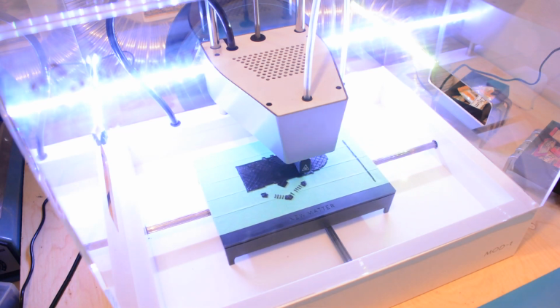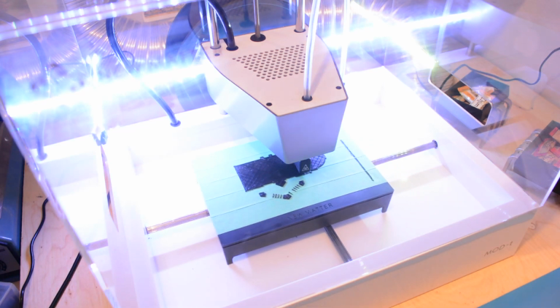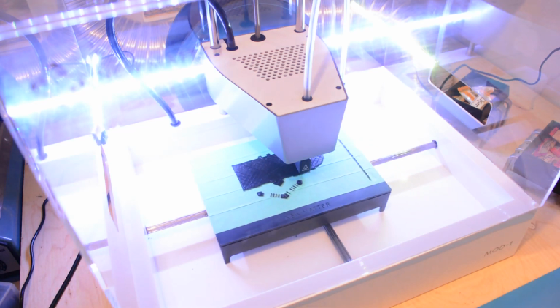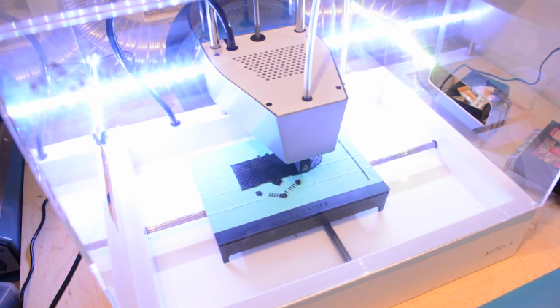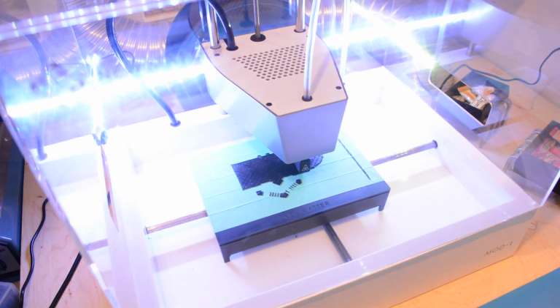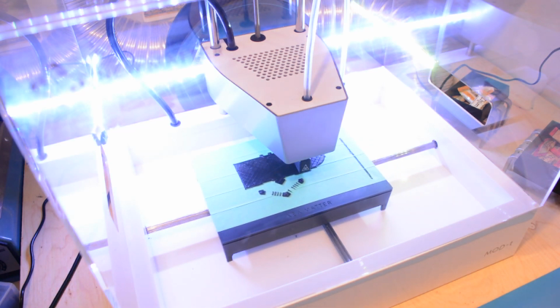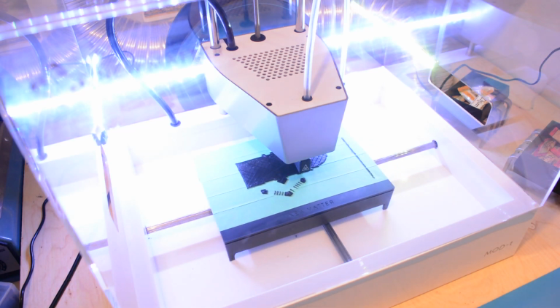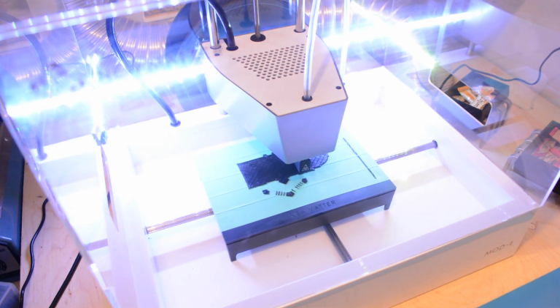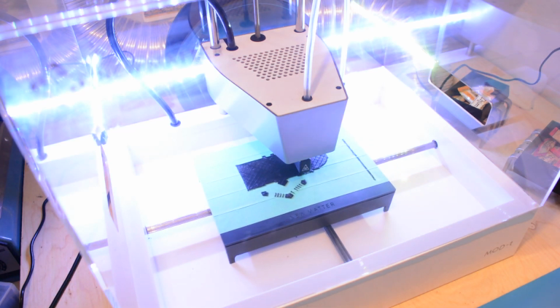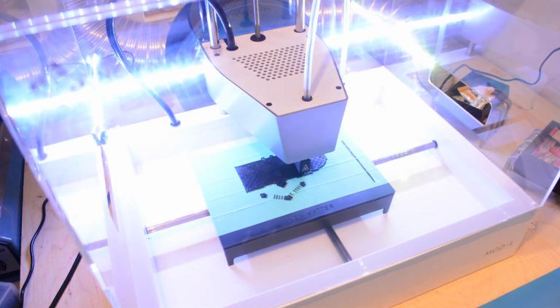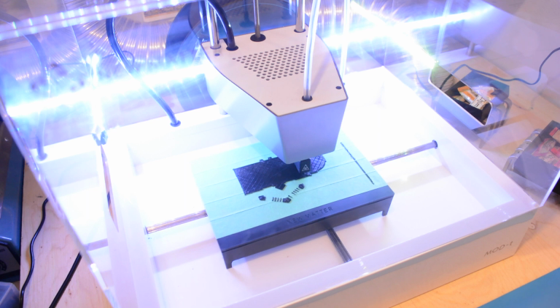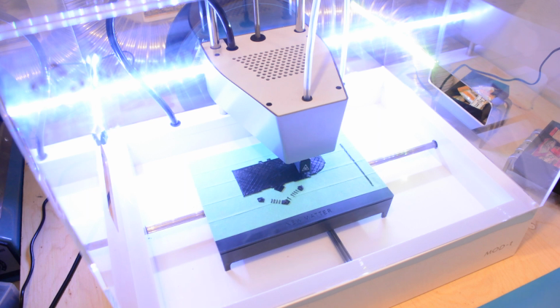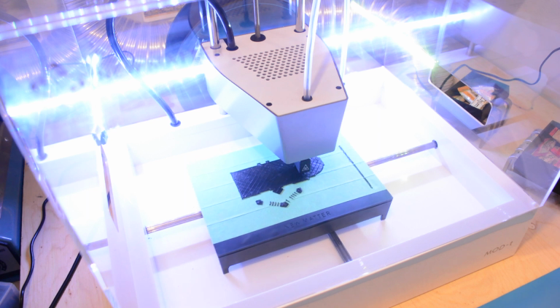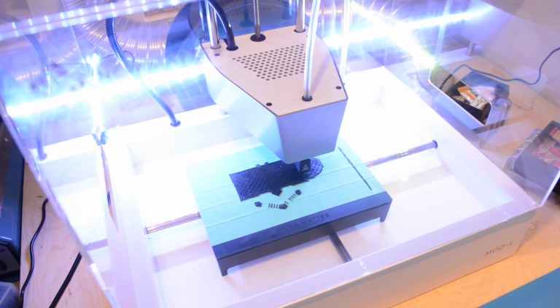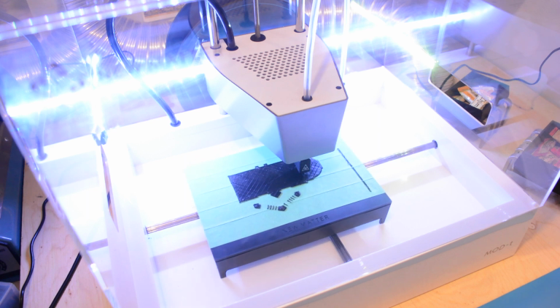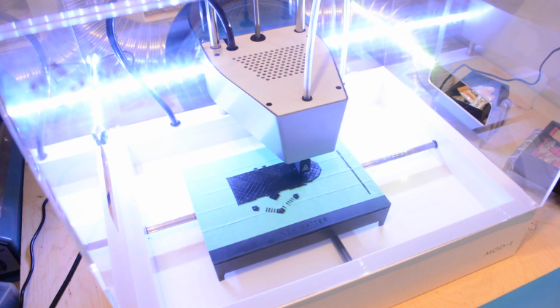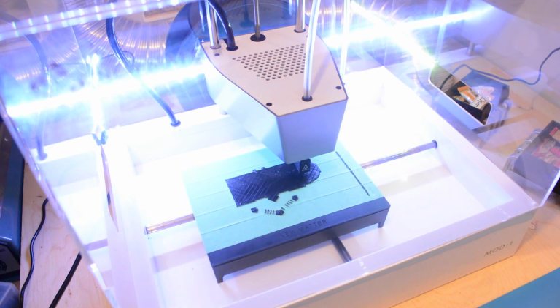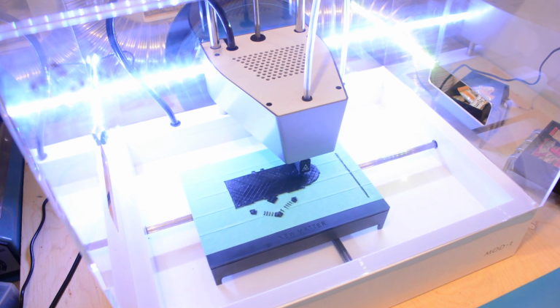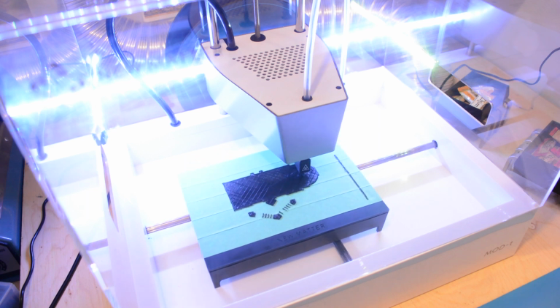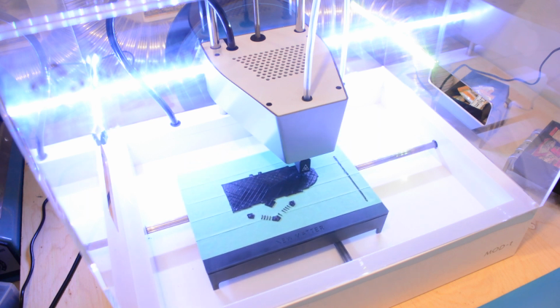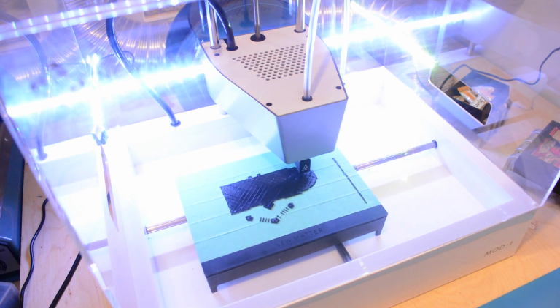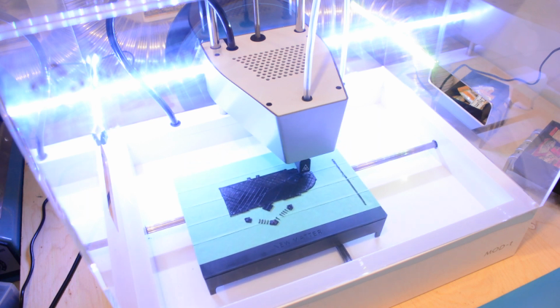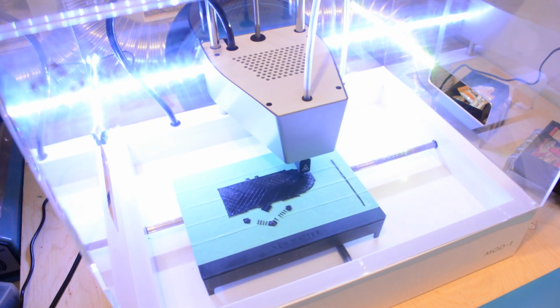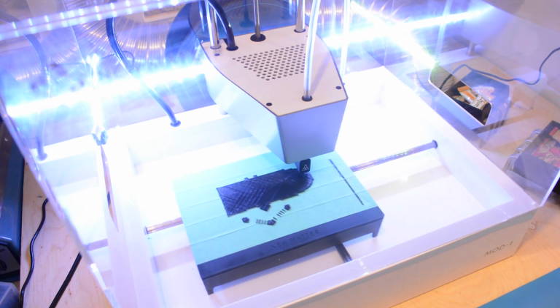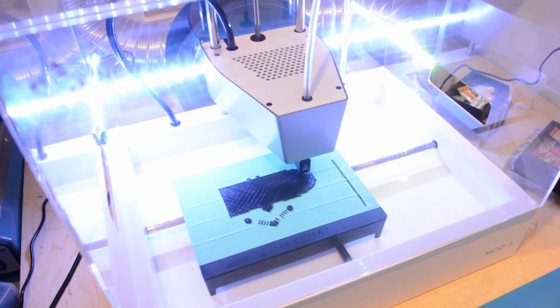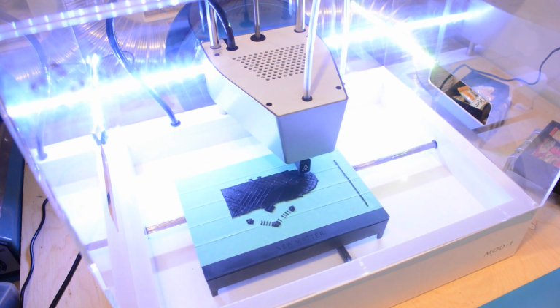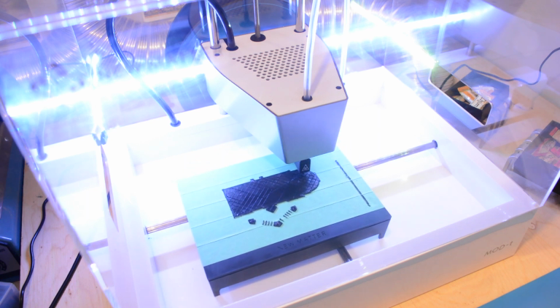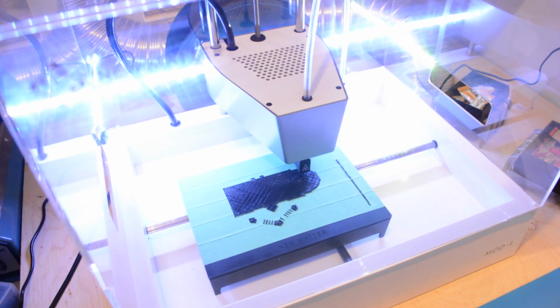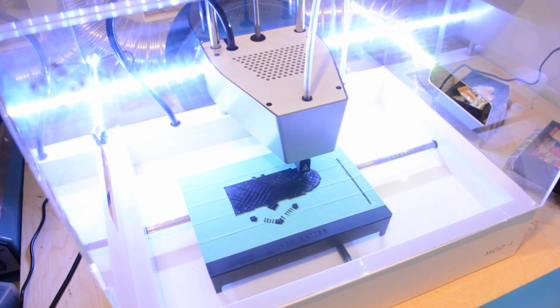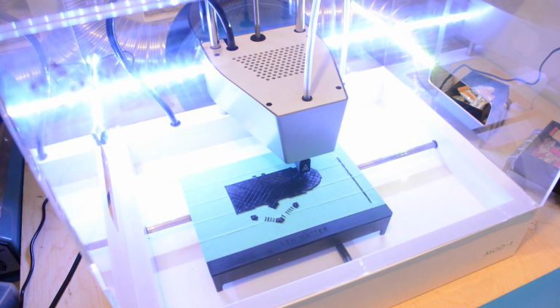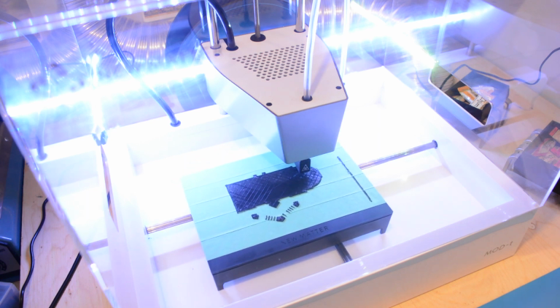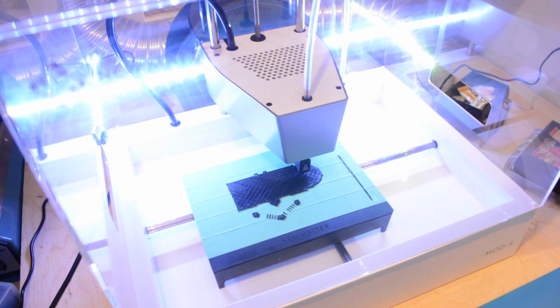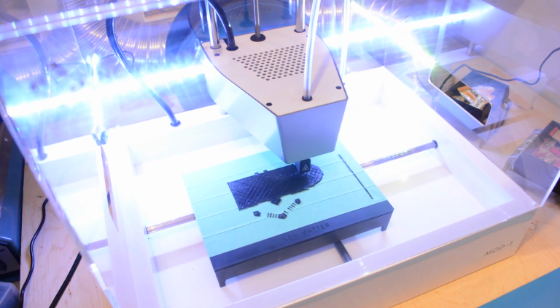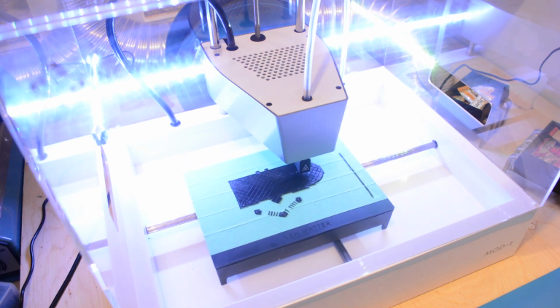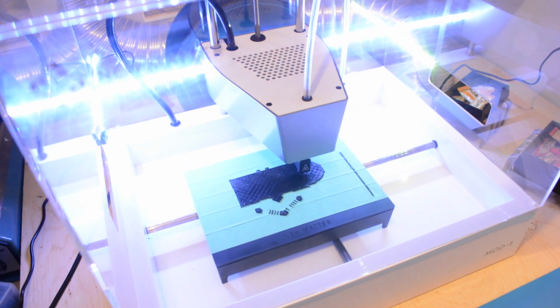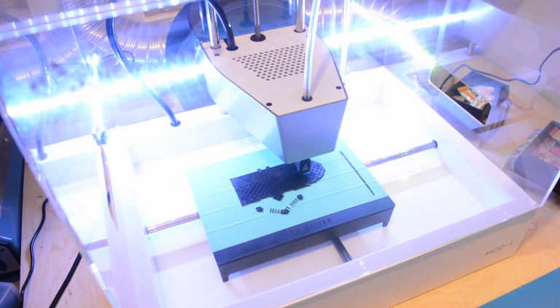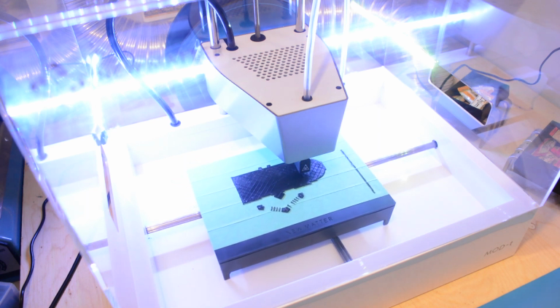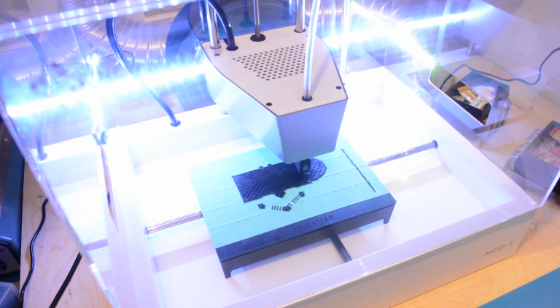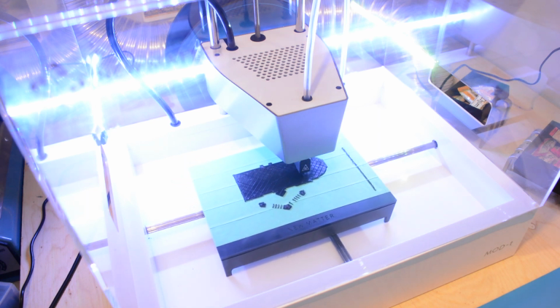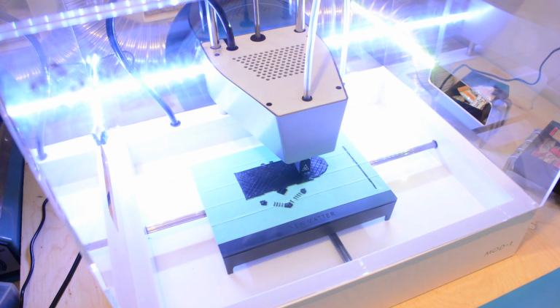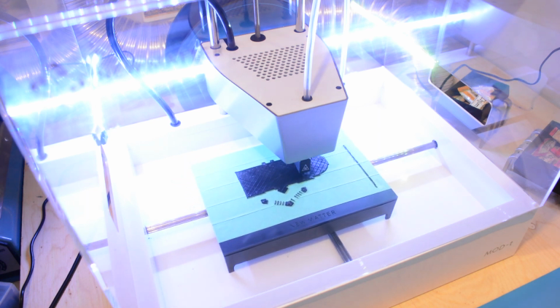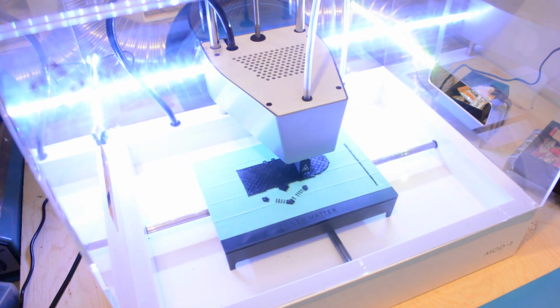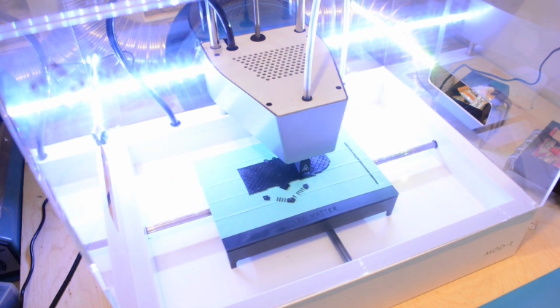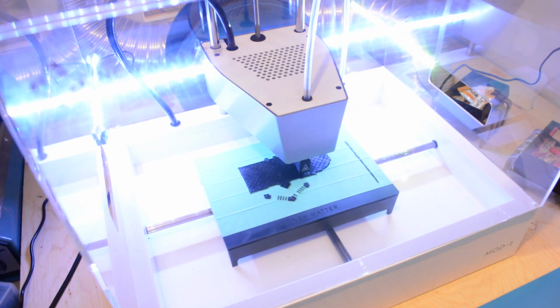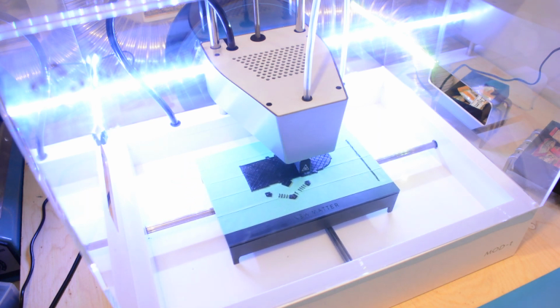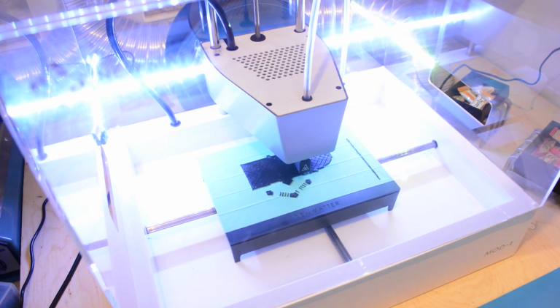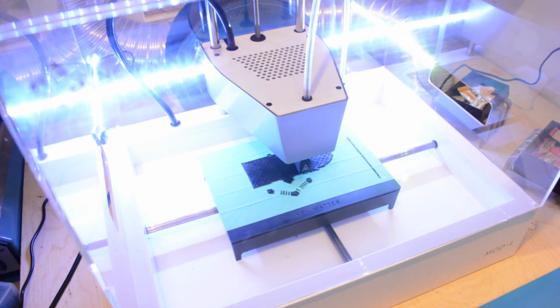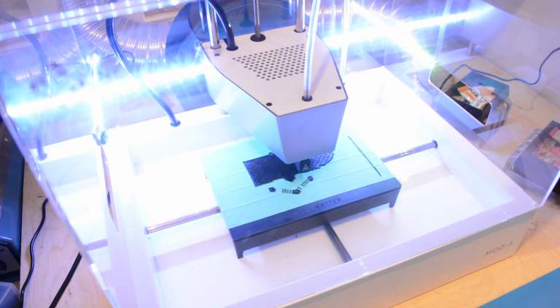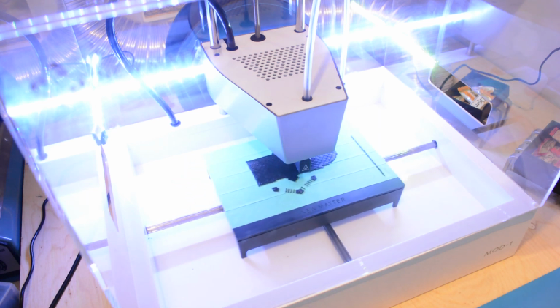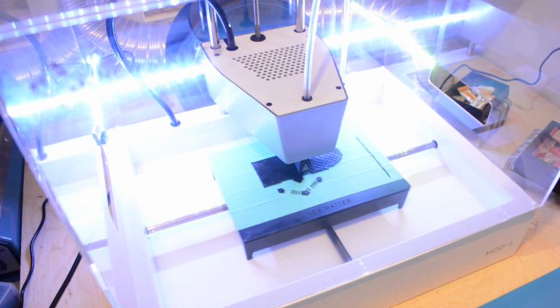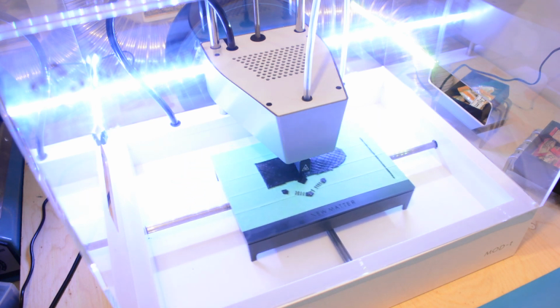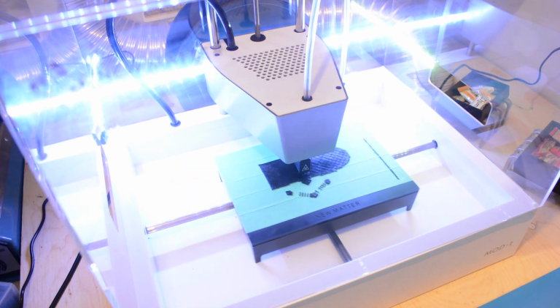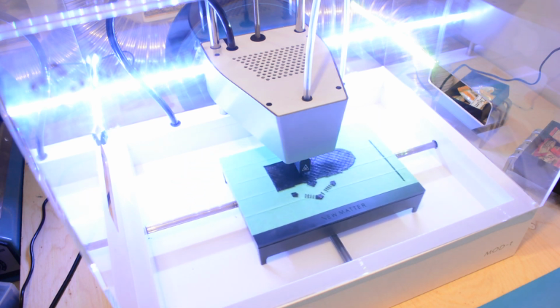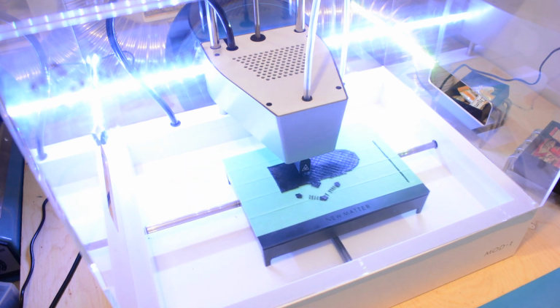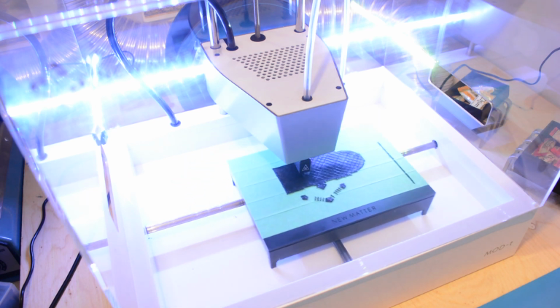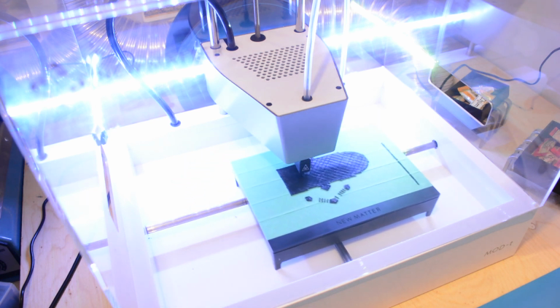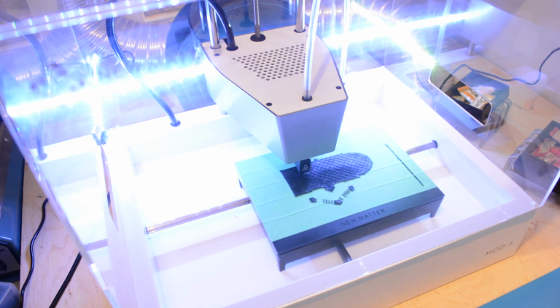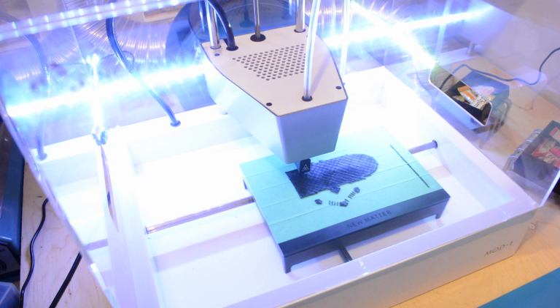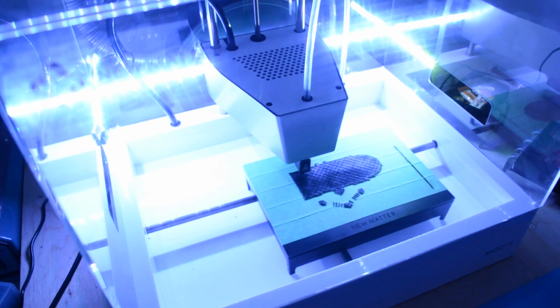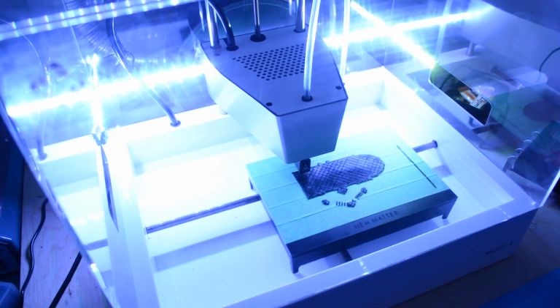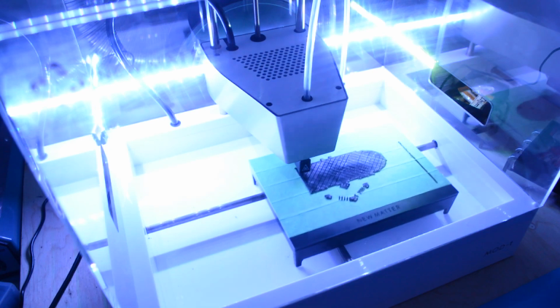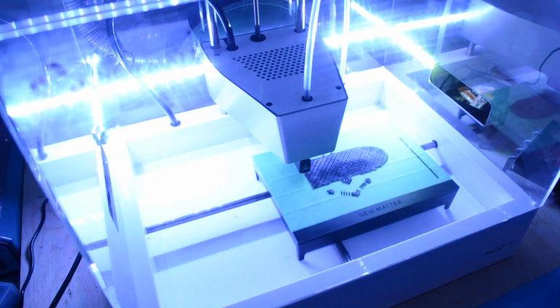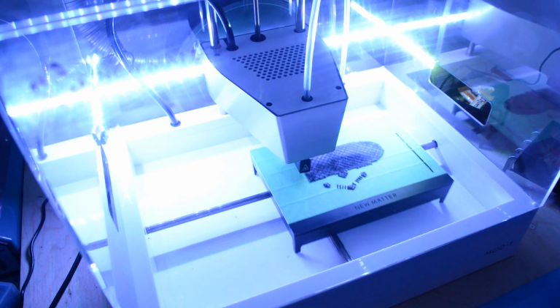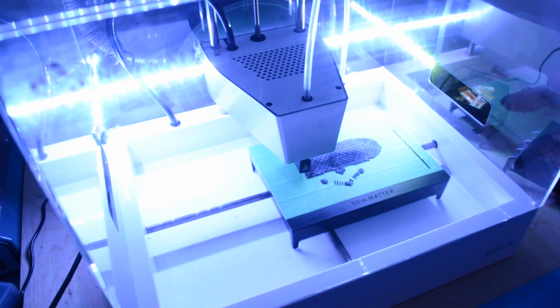Hi and welcome to Nerds Academy. In this week's tutorial we will learn how to add LED lights to your 3D printer.